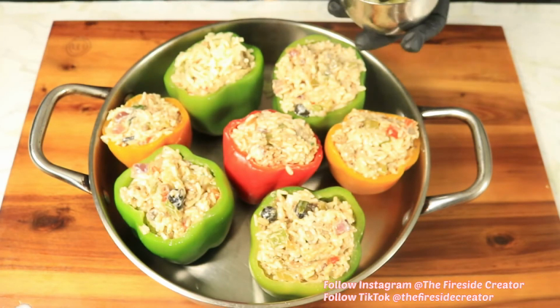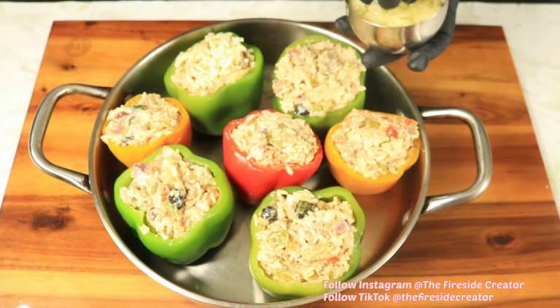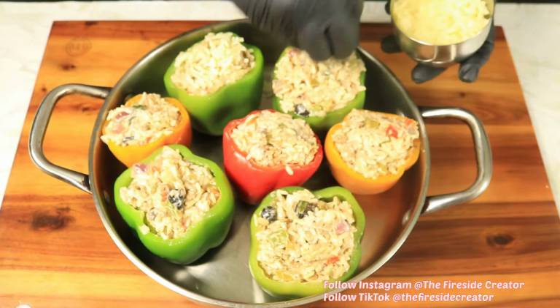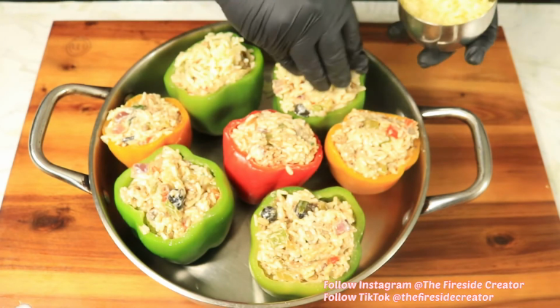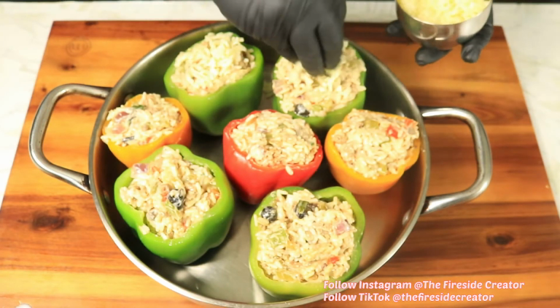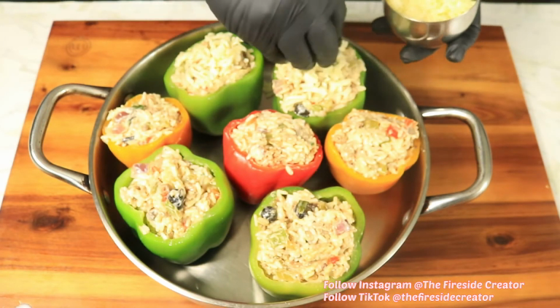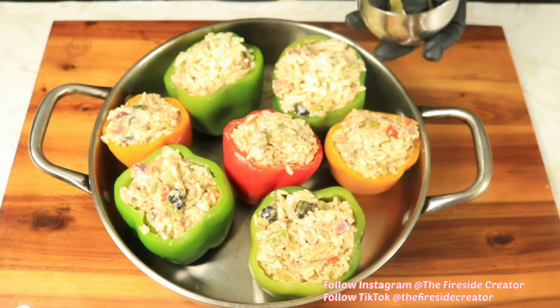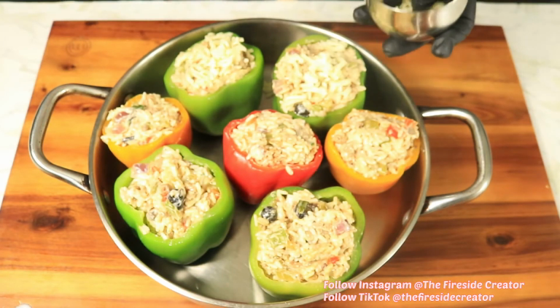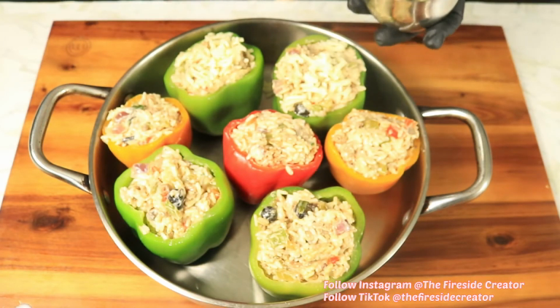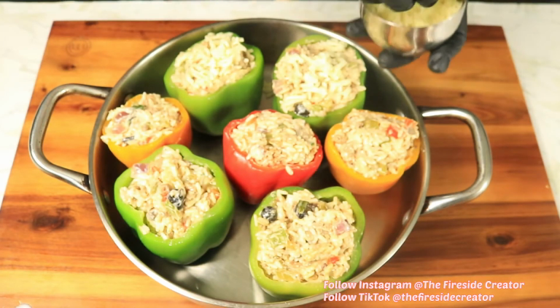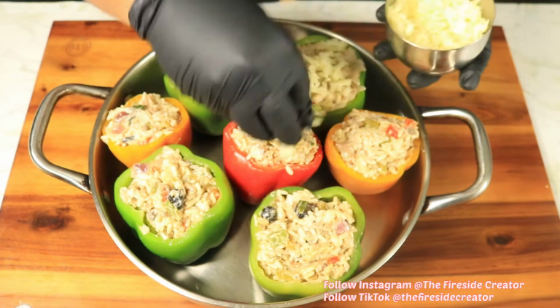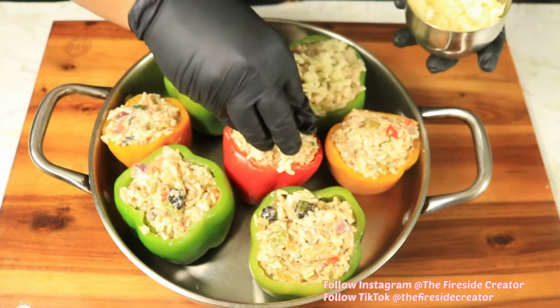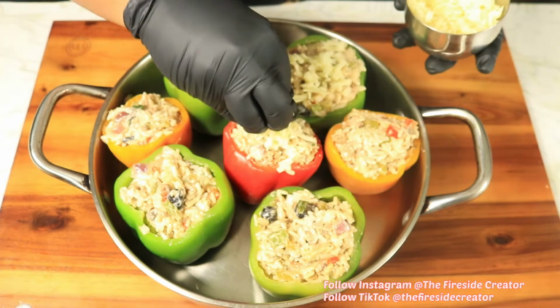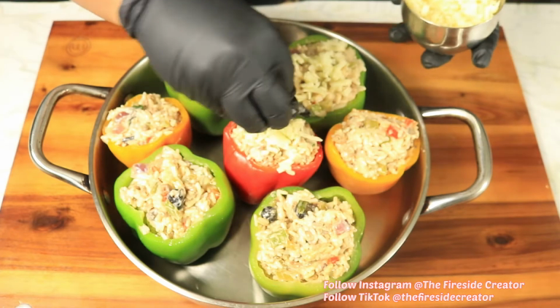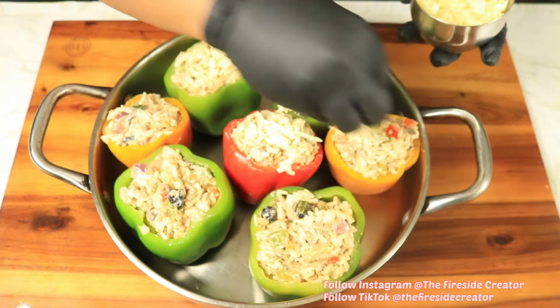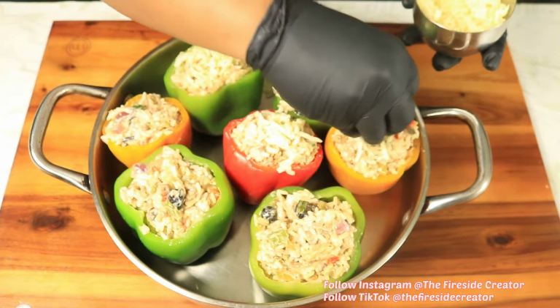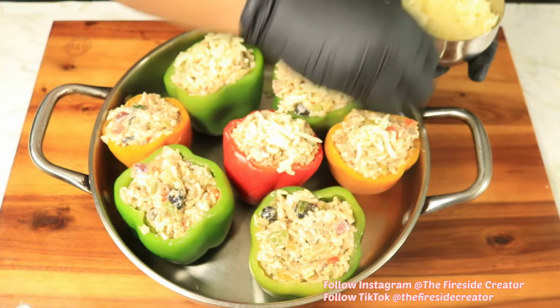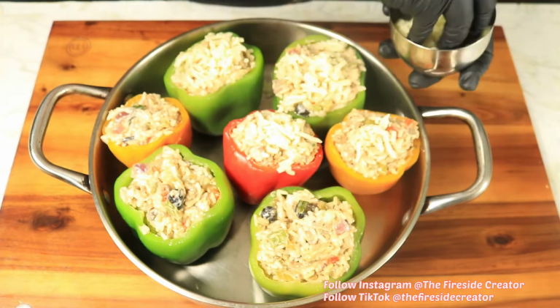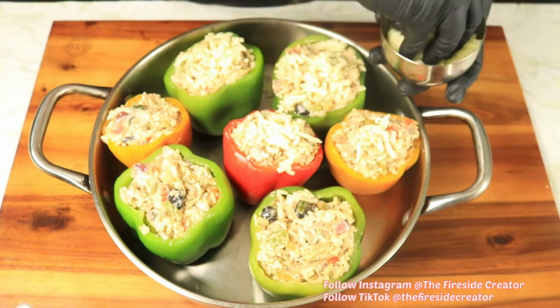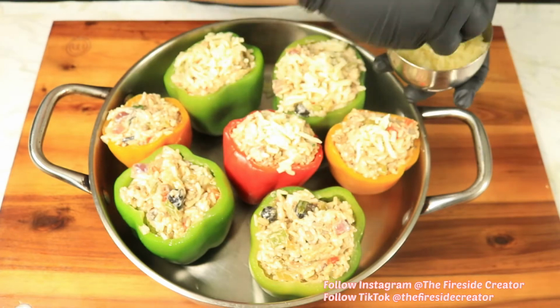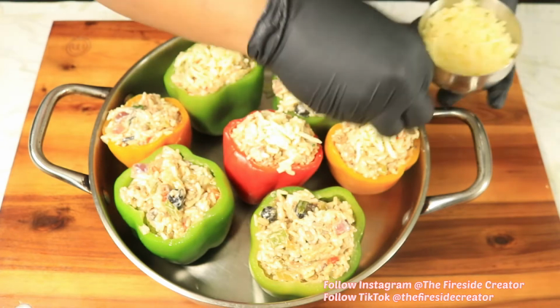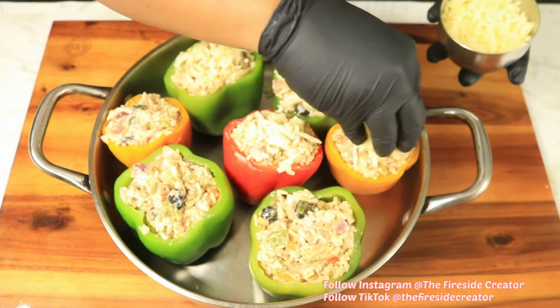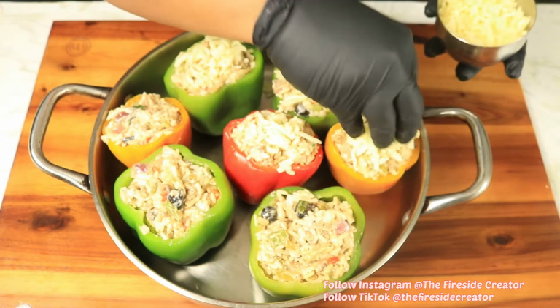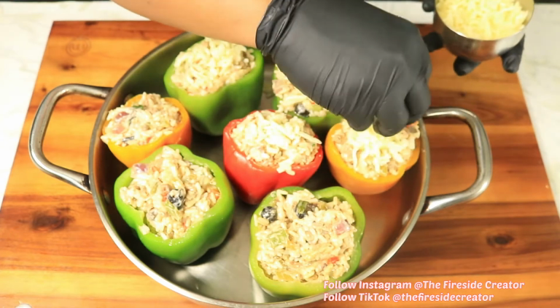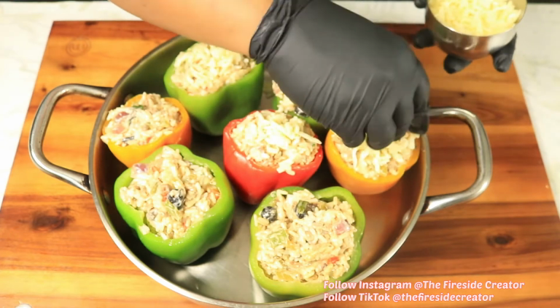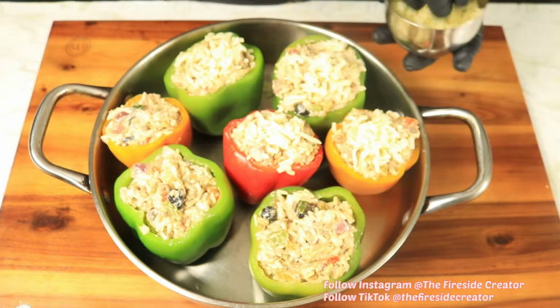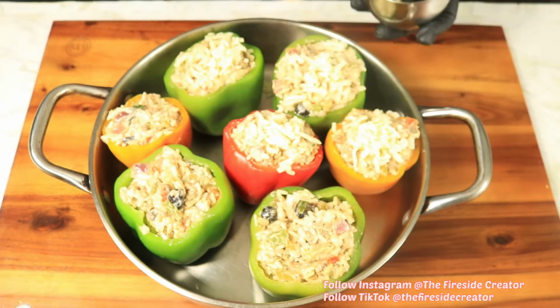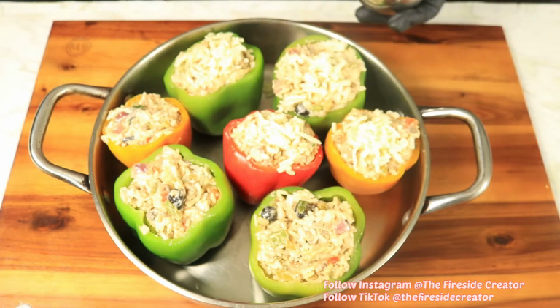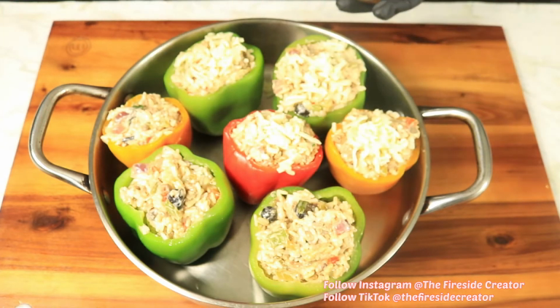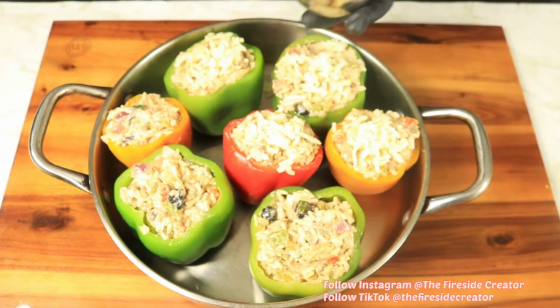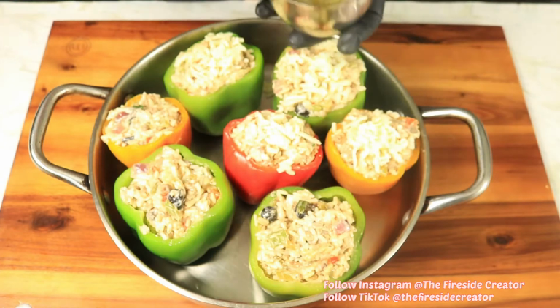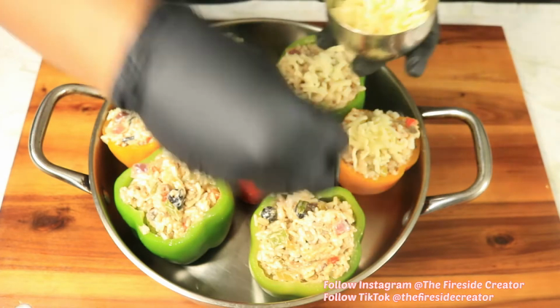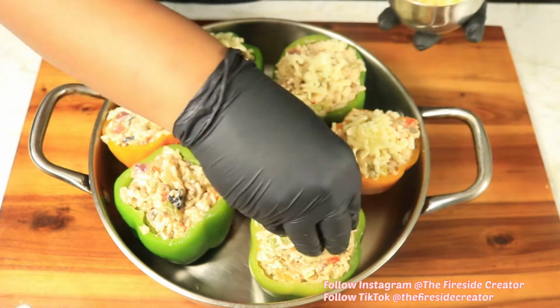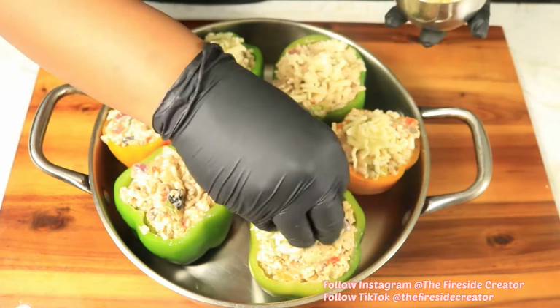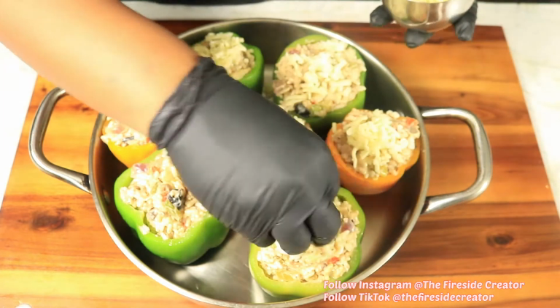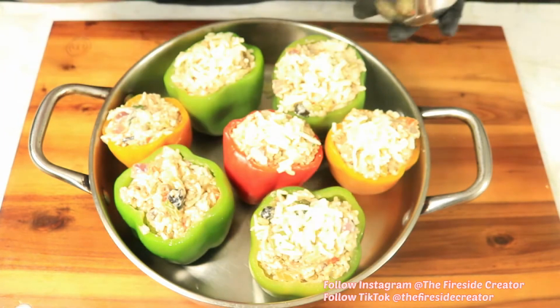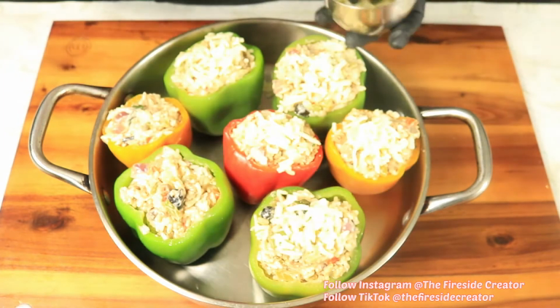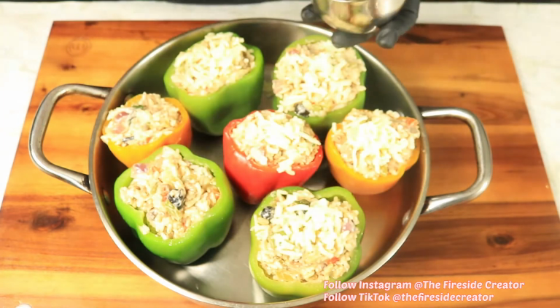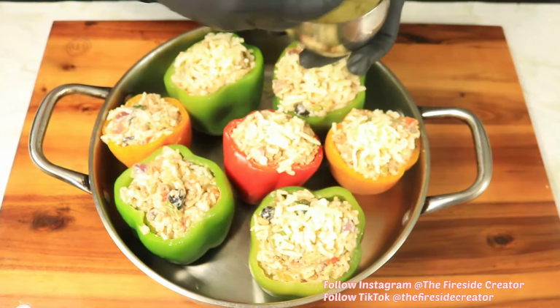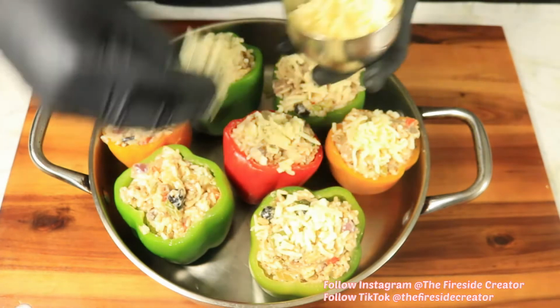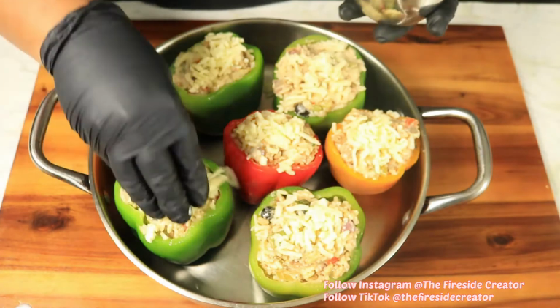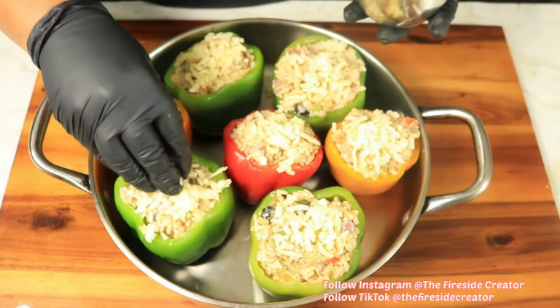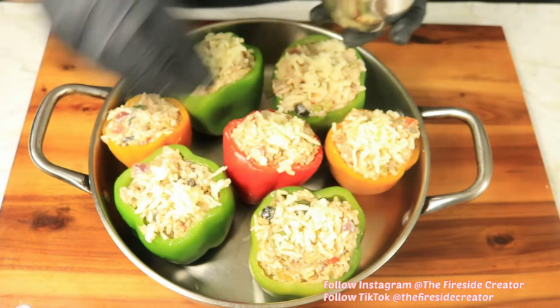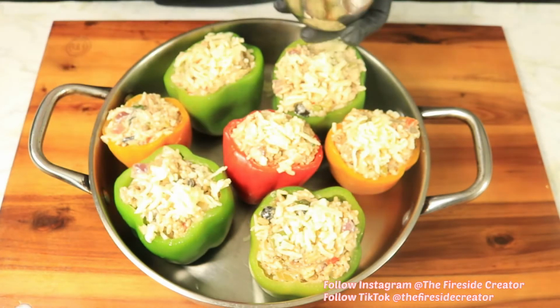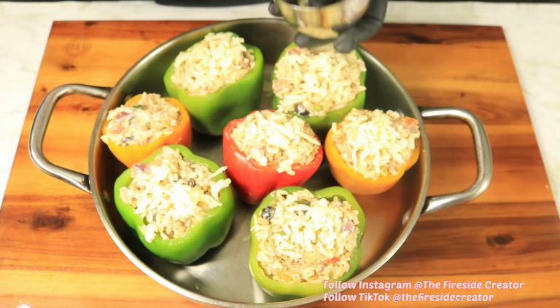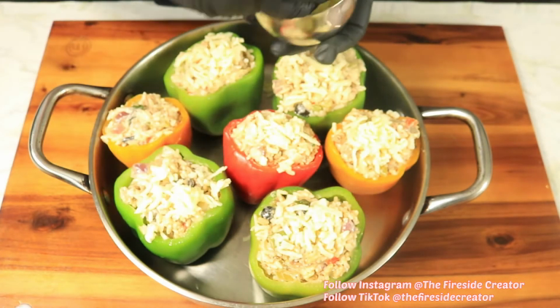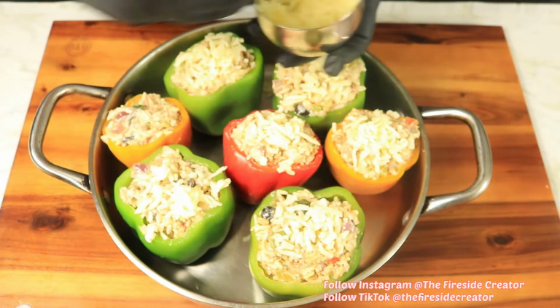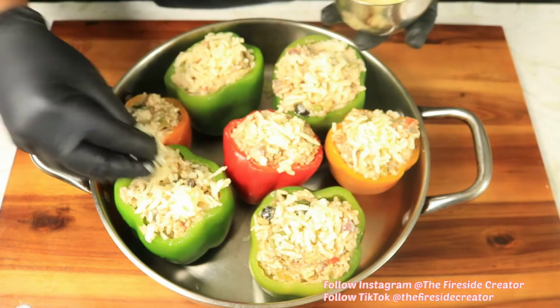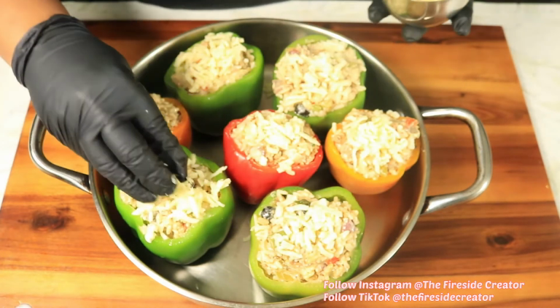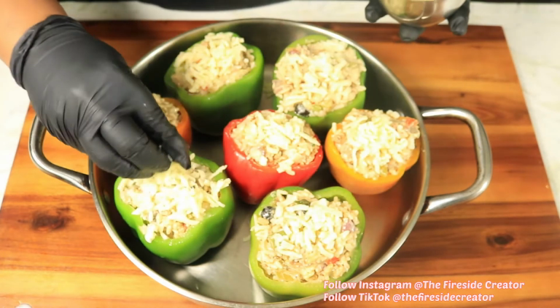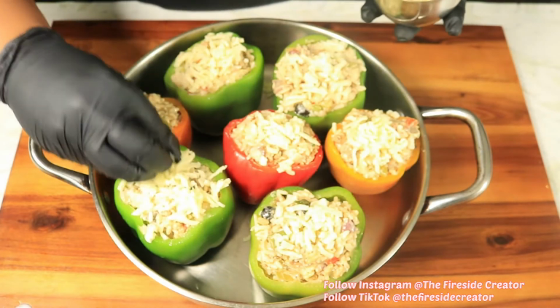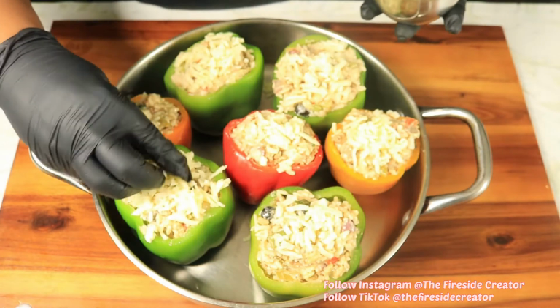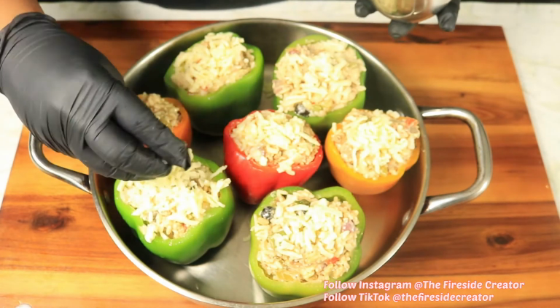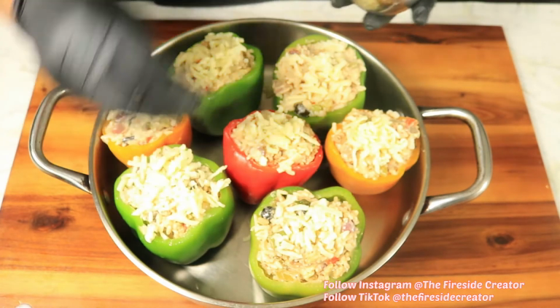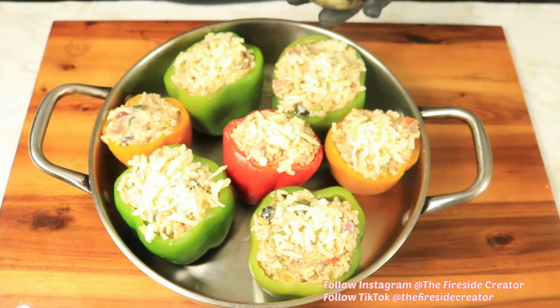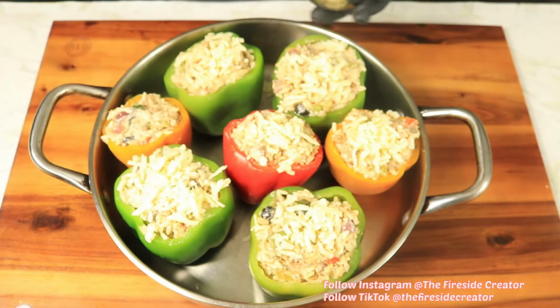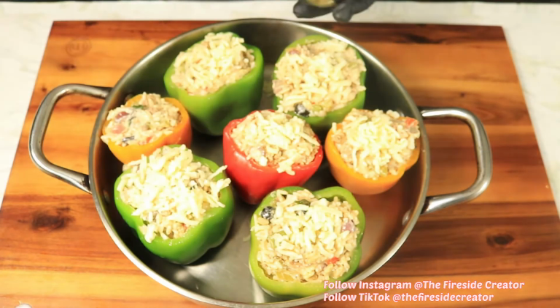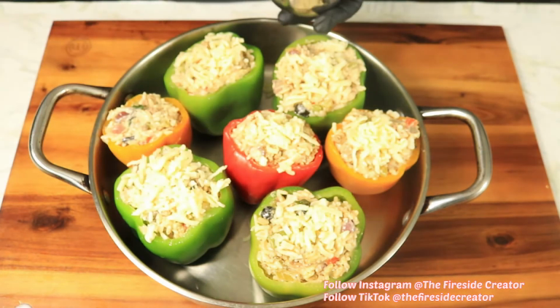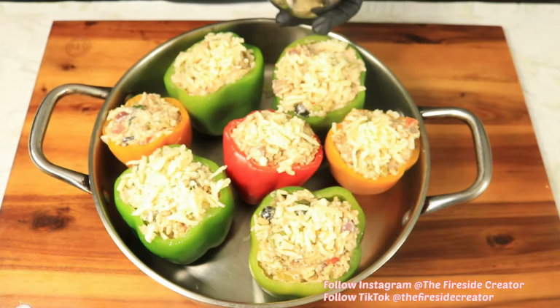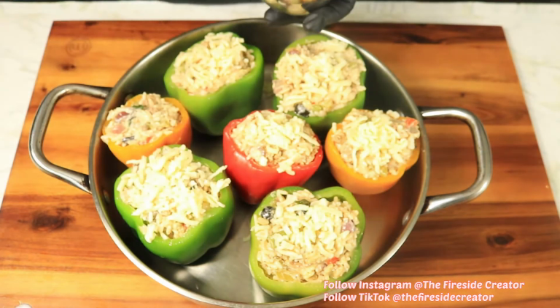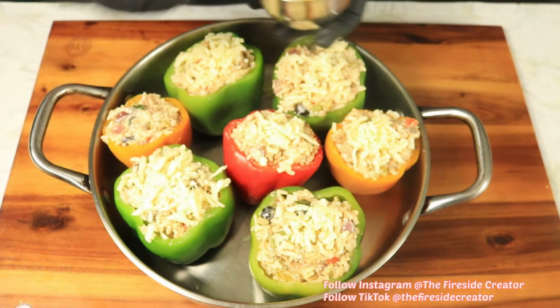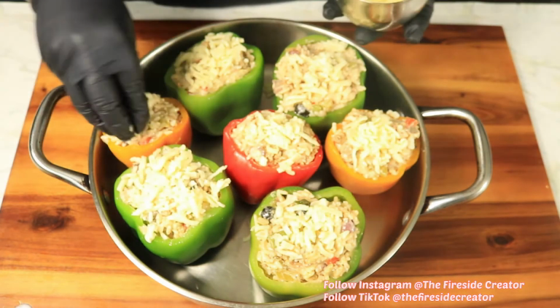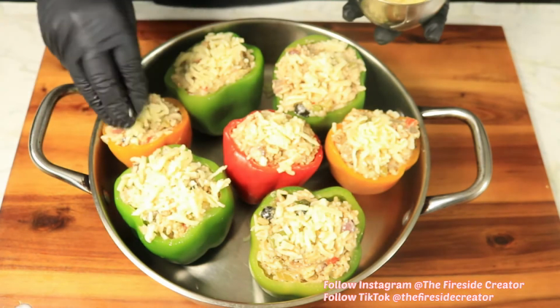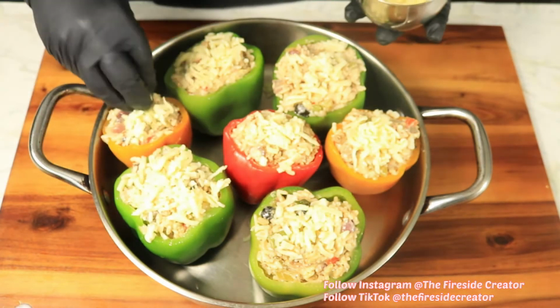Now we're going to top them off with mozzarella cheese and place them in the oven for about 10 minutes, or until the cheese melts.